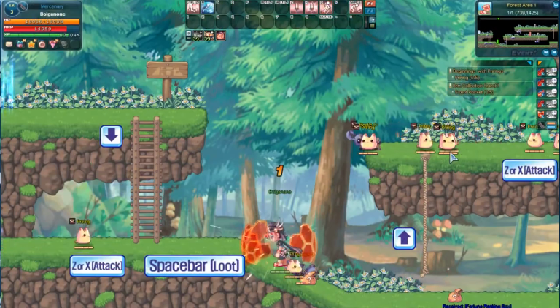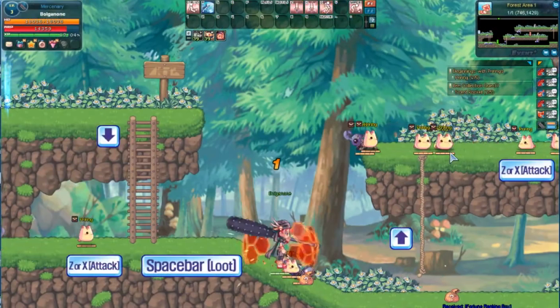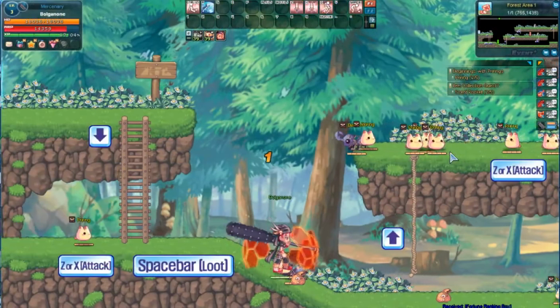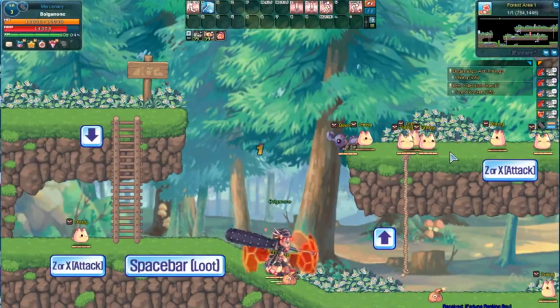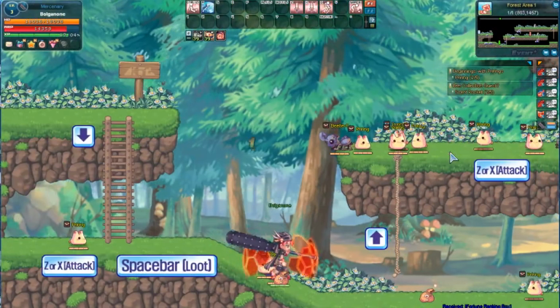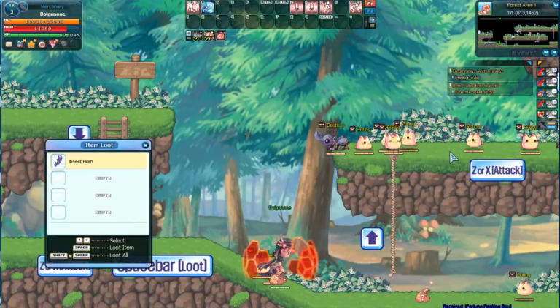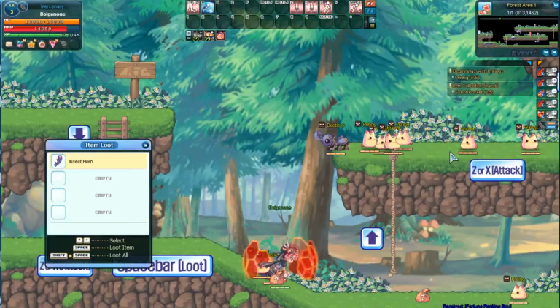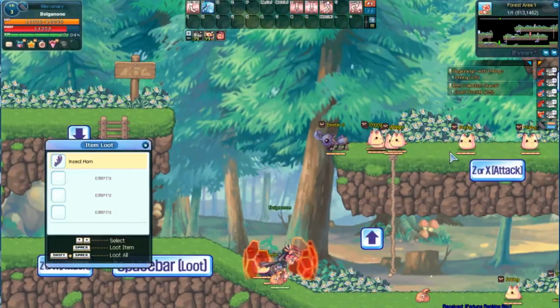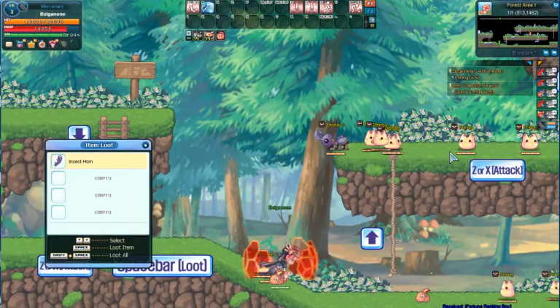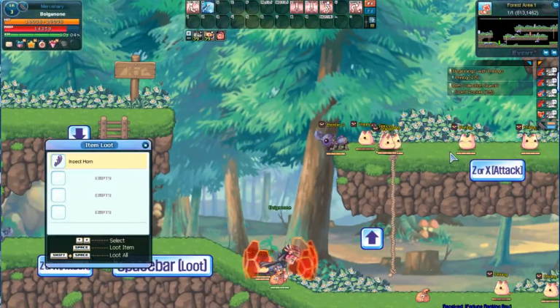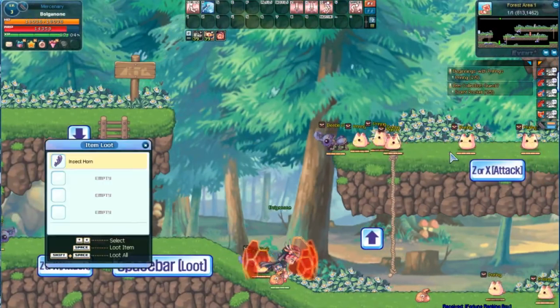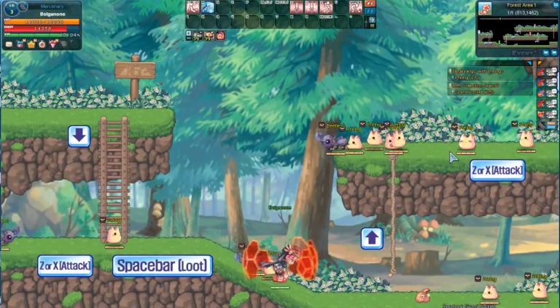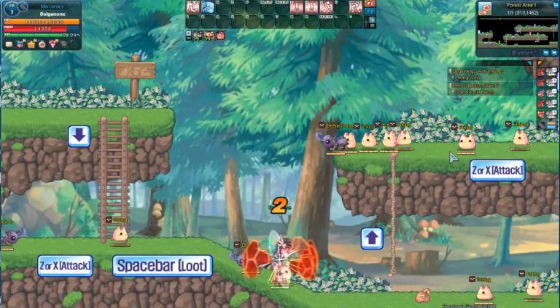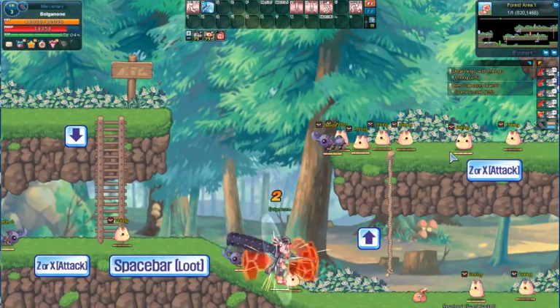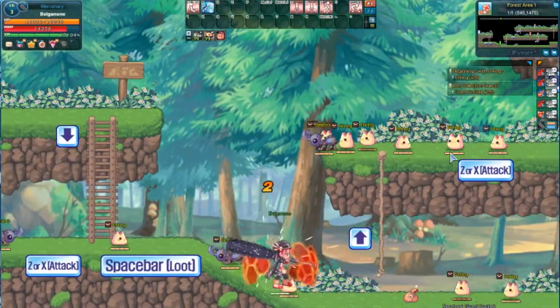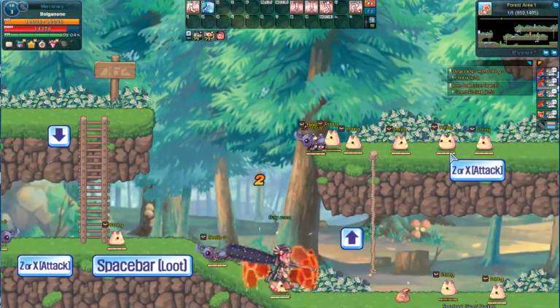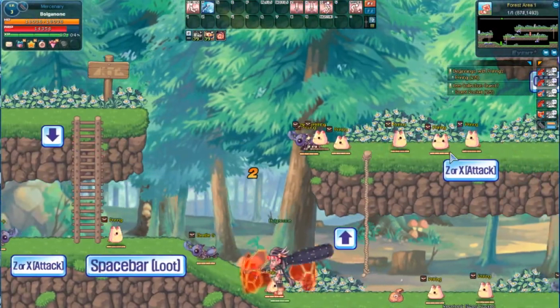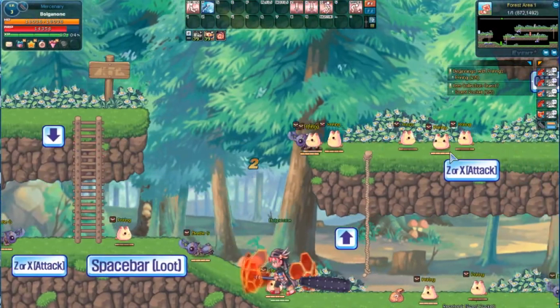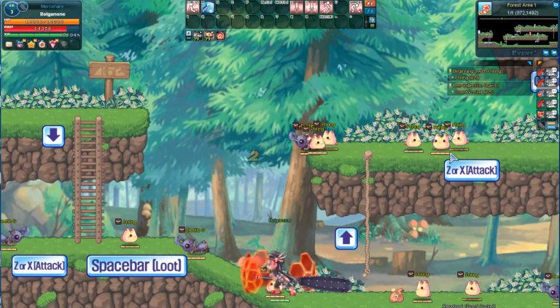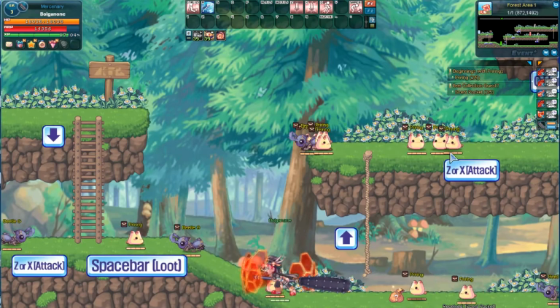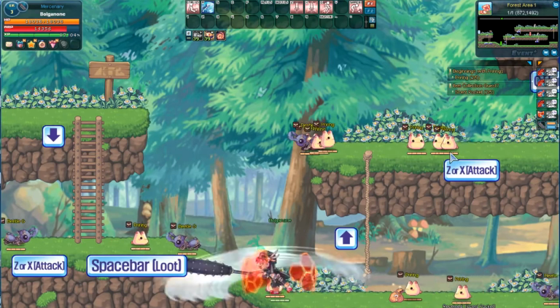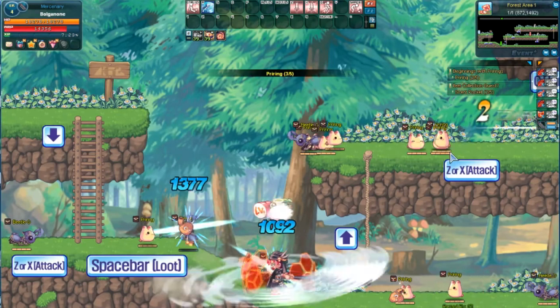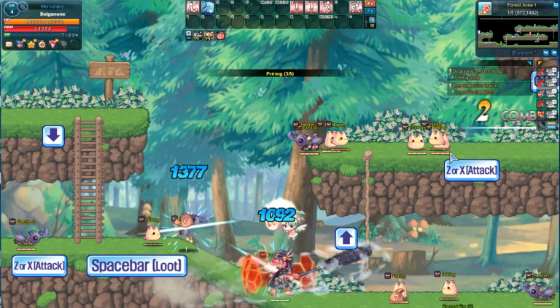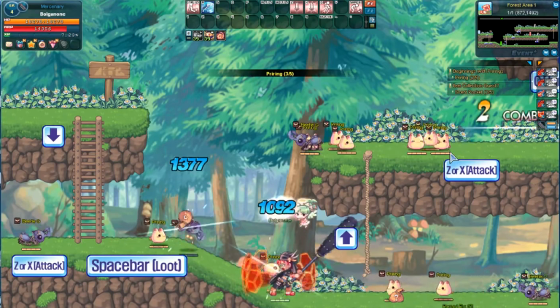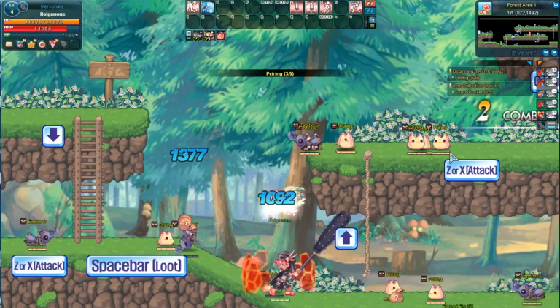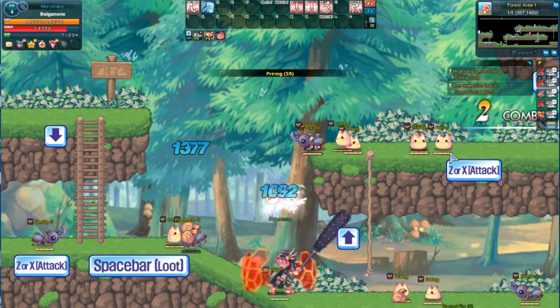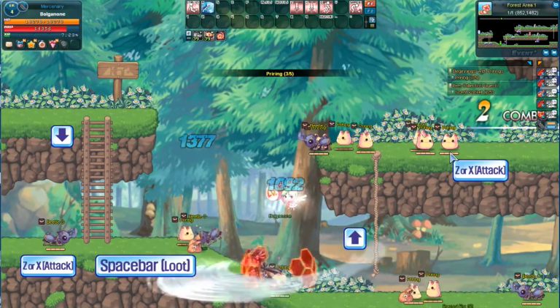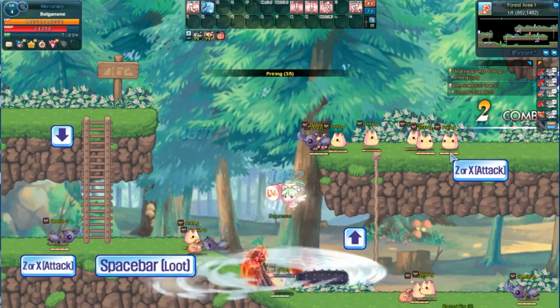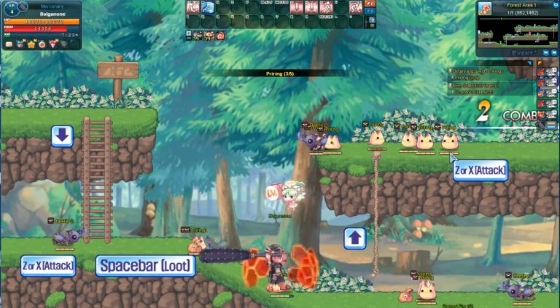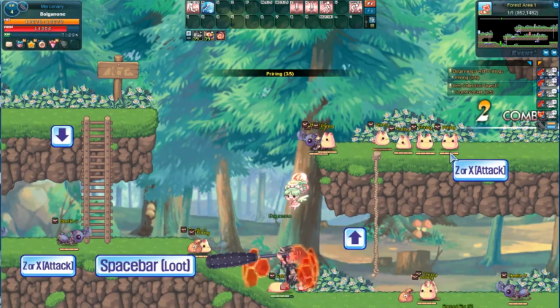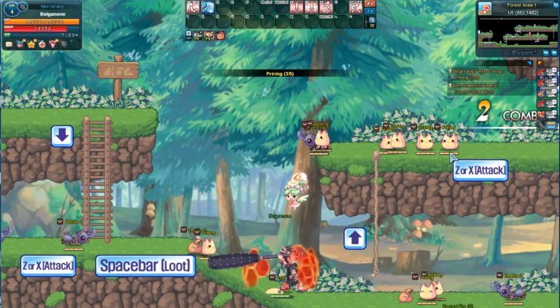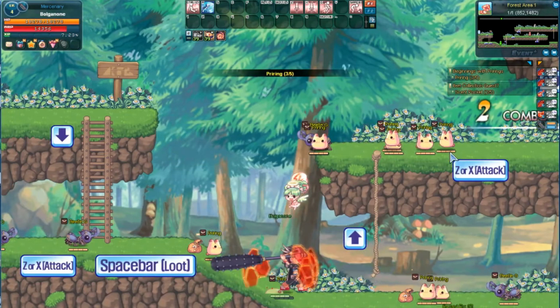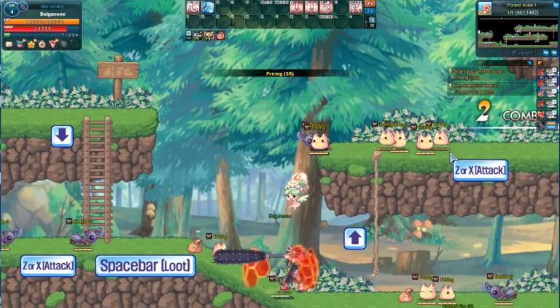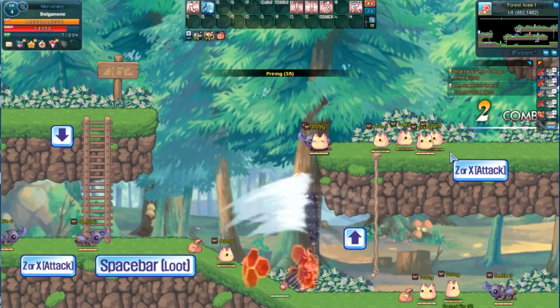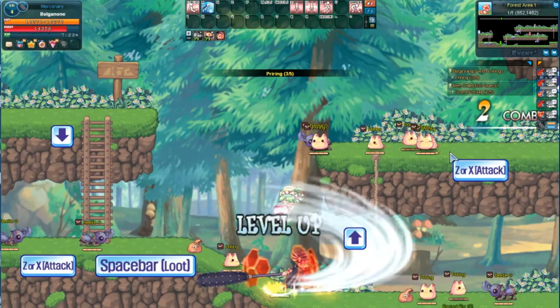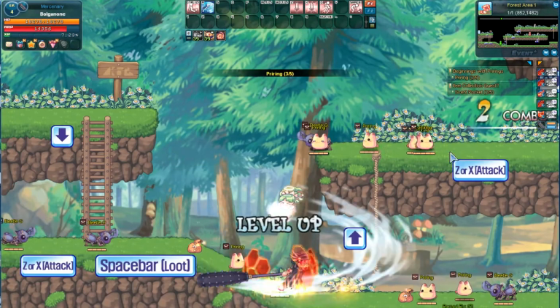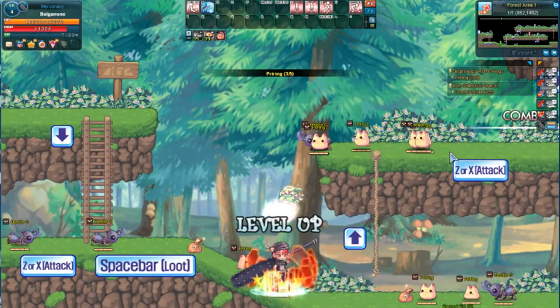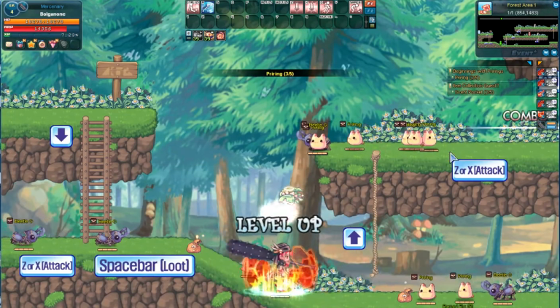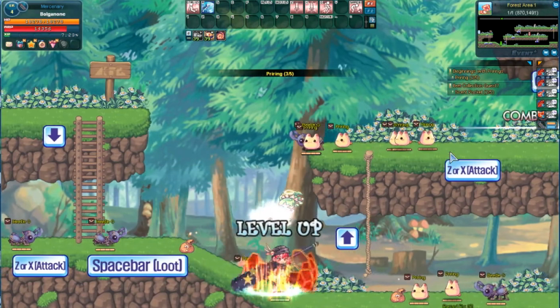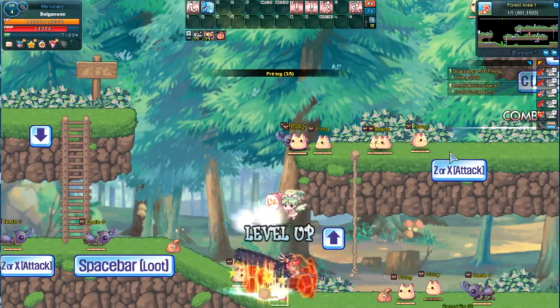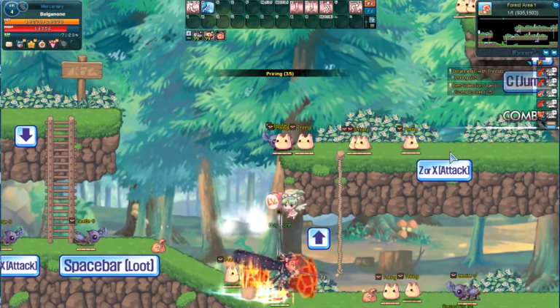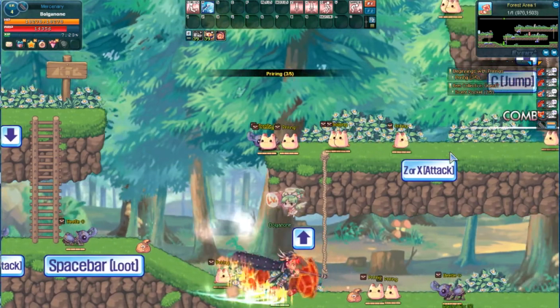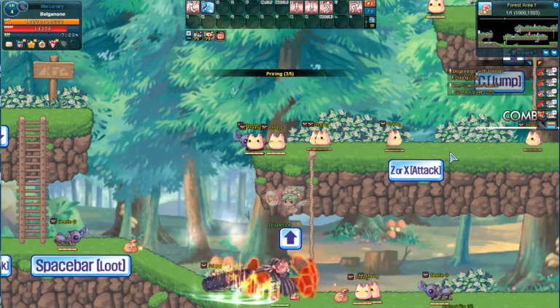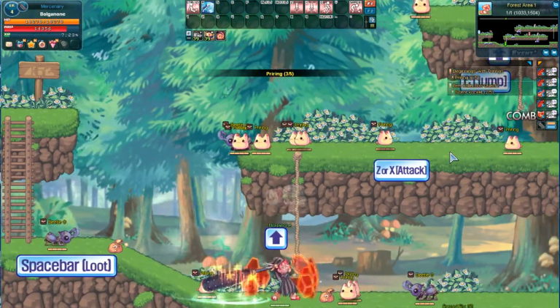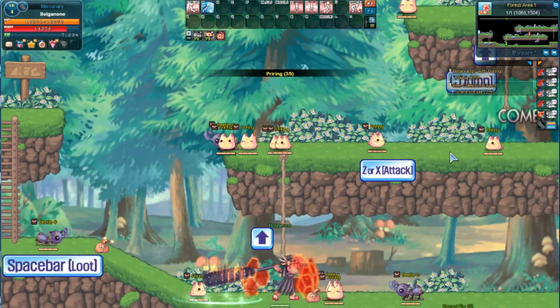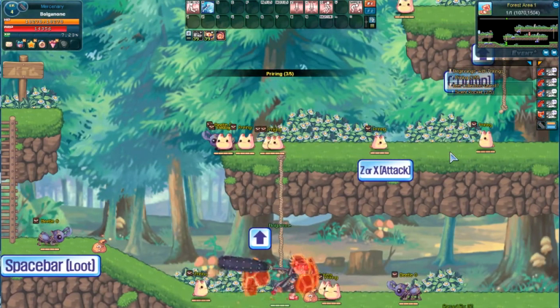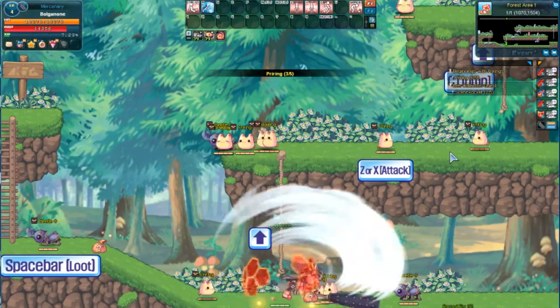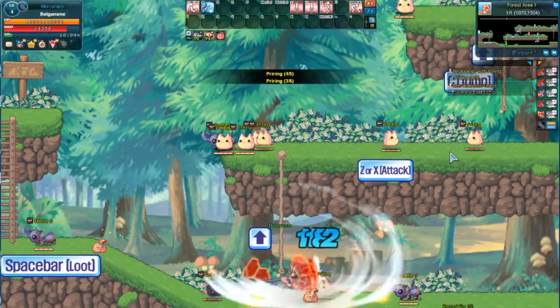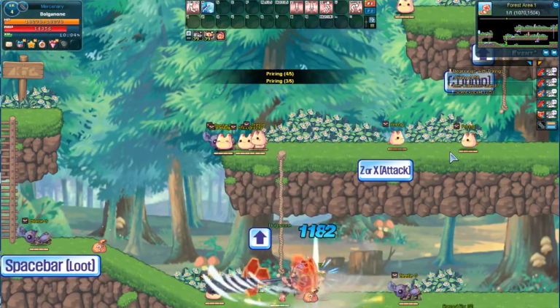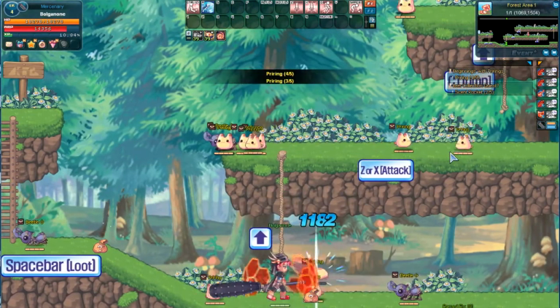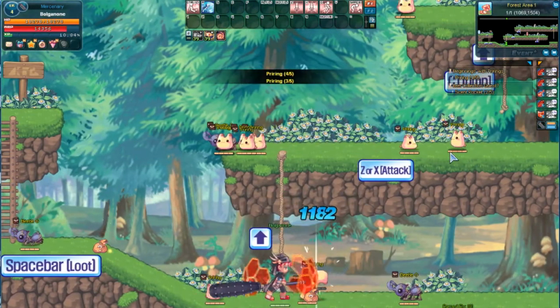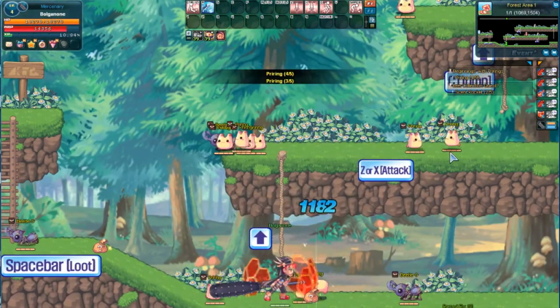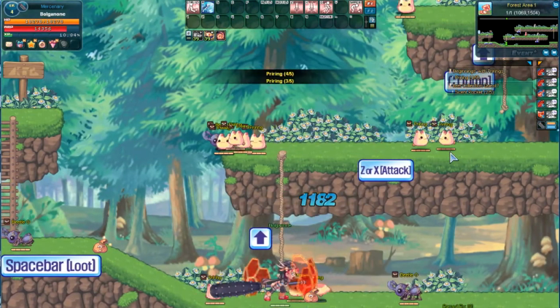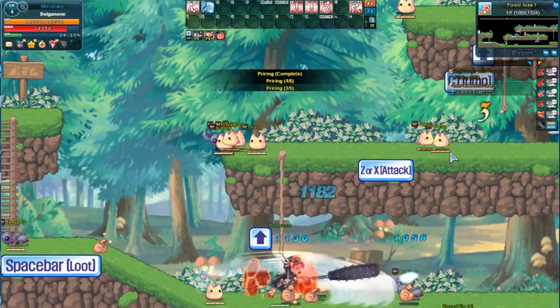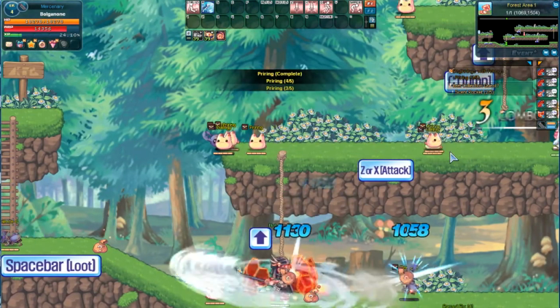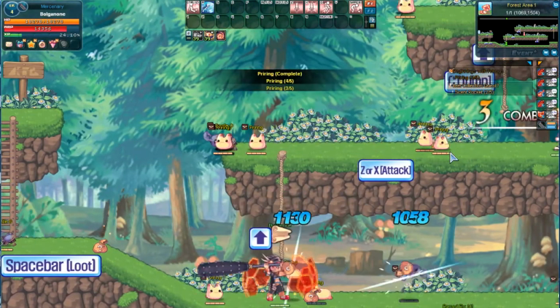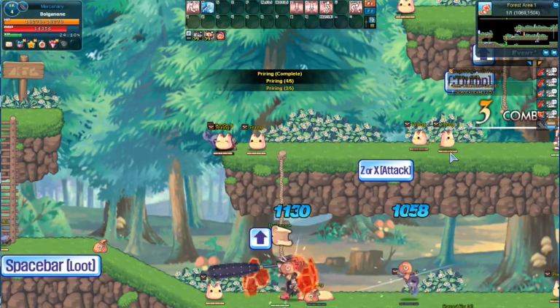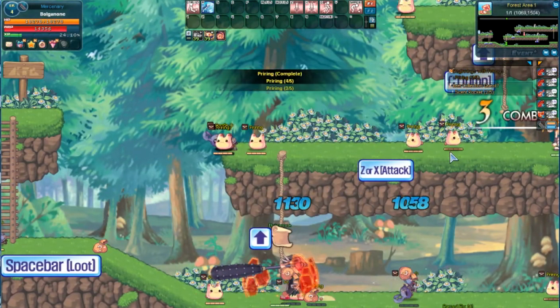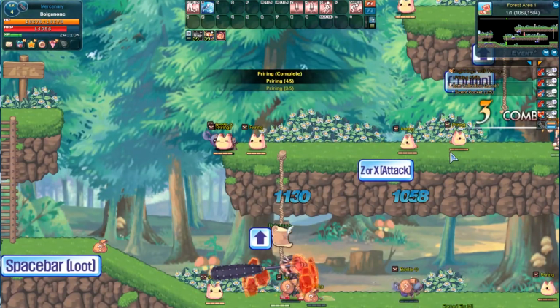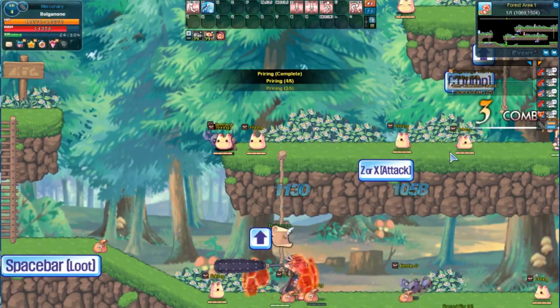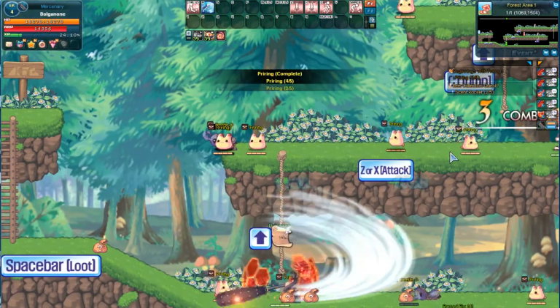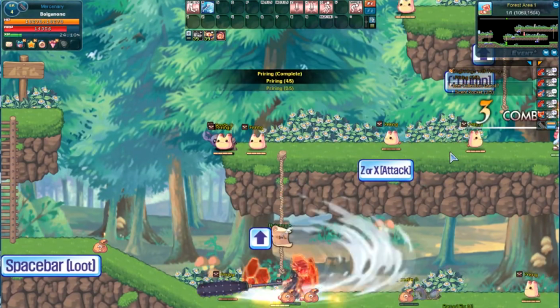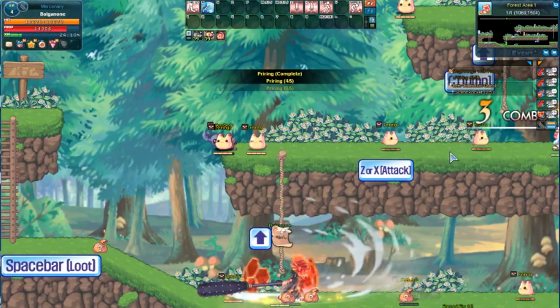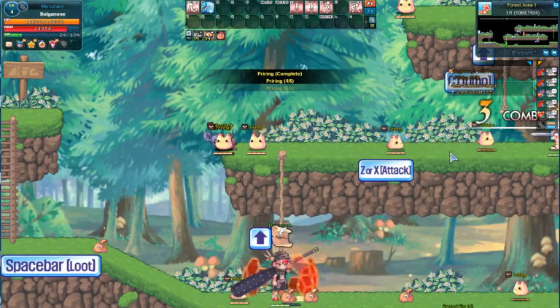During quests, you'll need to pick up quest items. You can pick them up by hand, one by one, with the default key, spacebar.